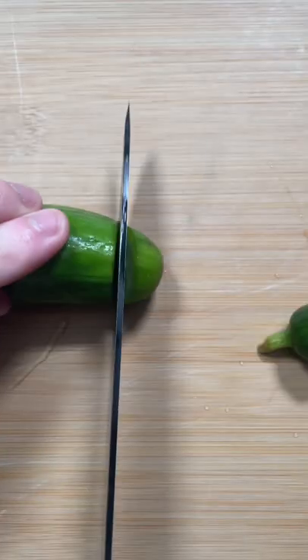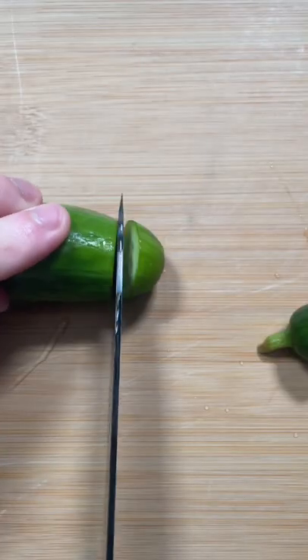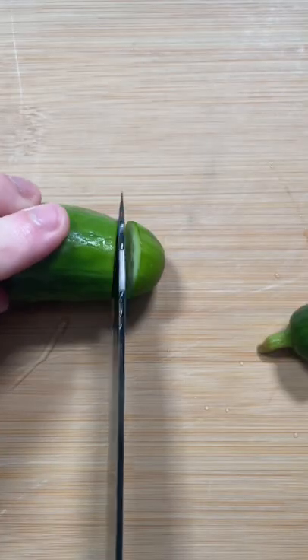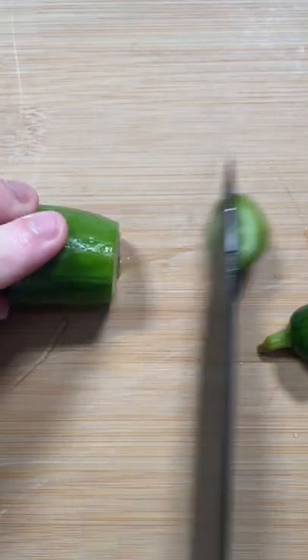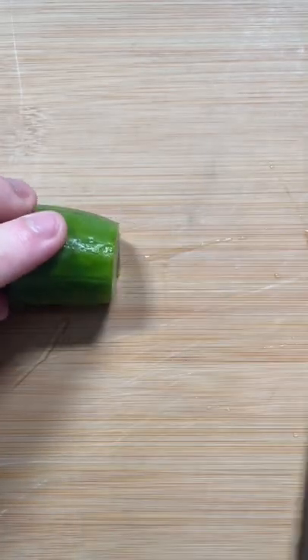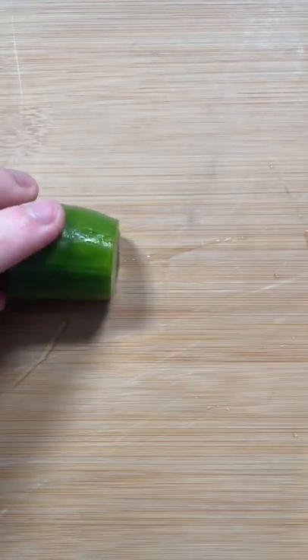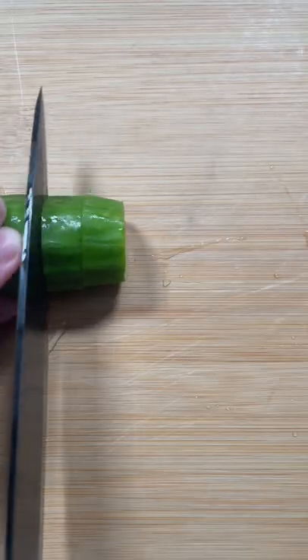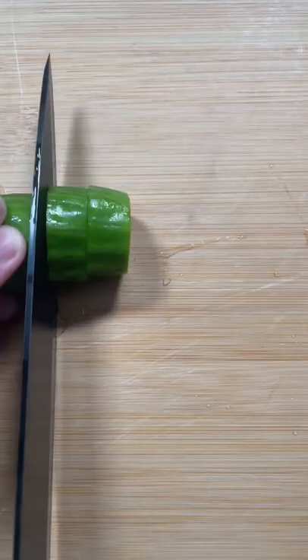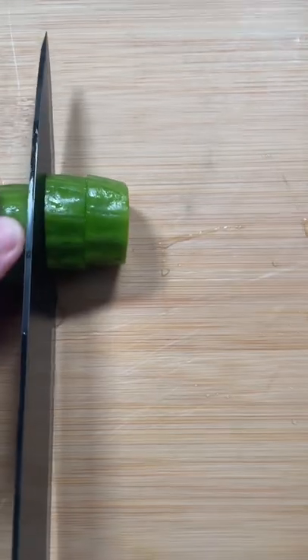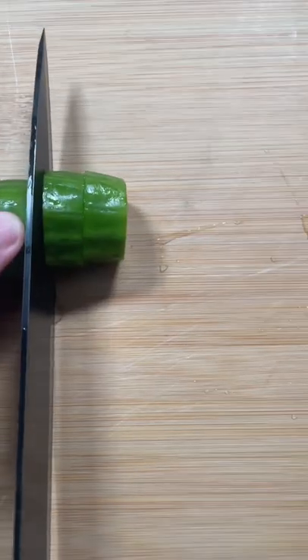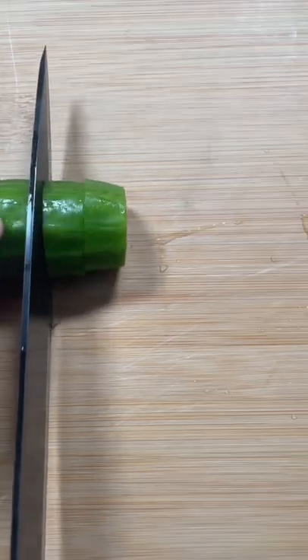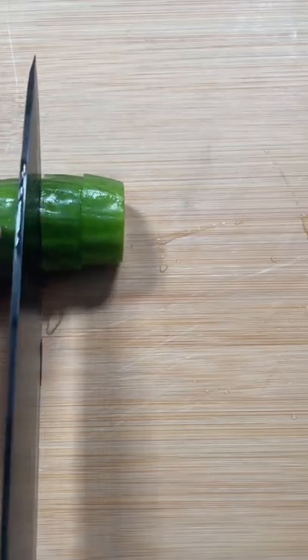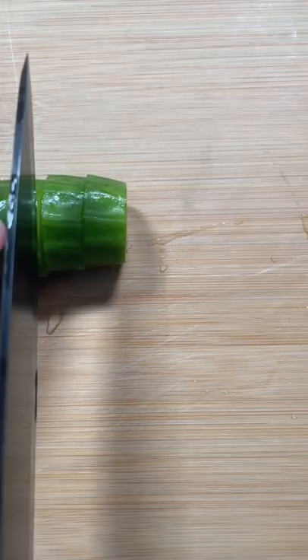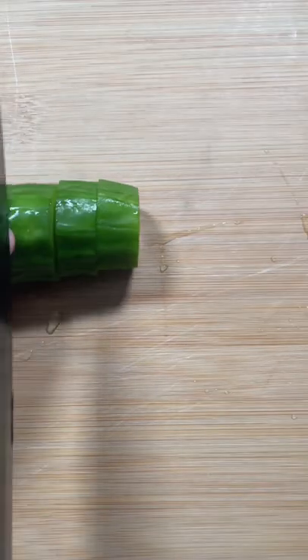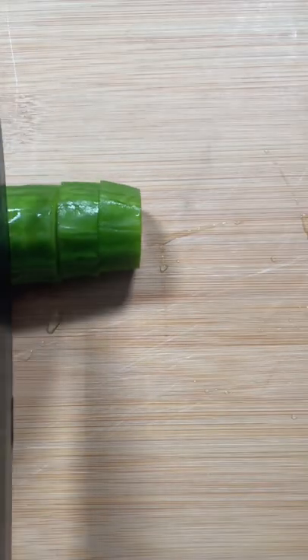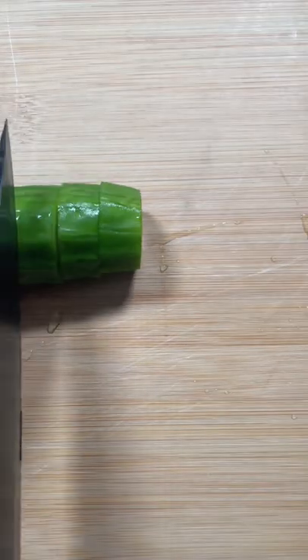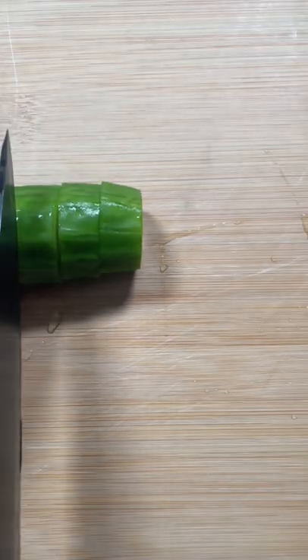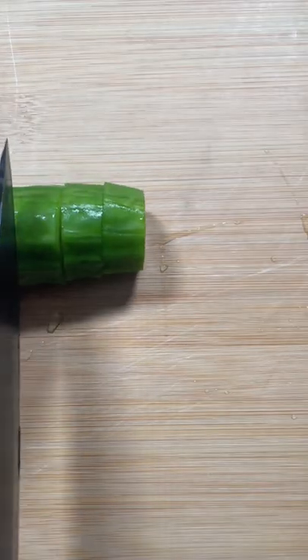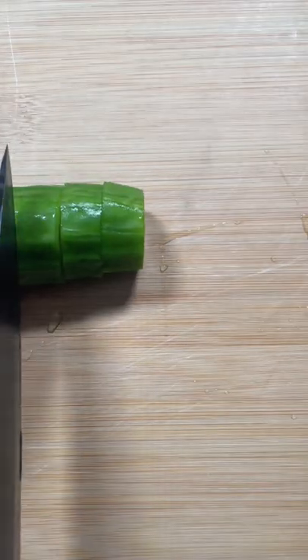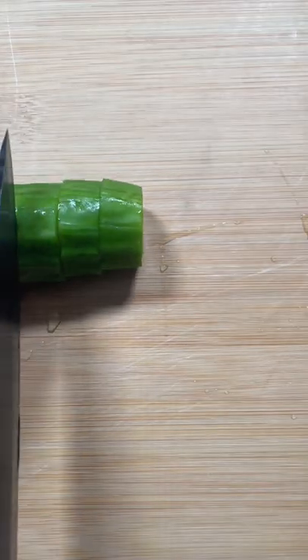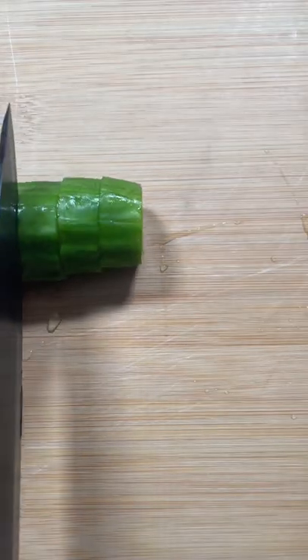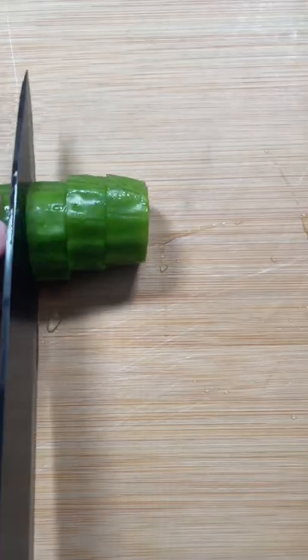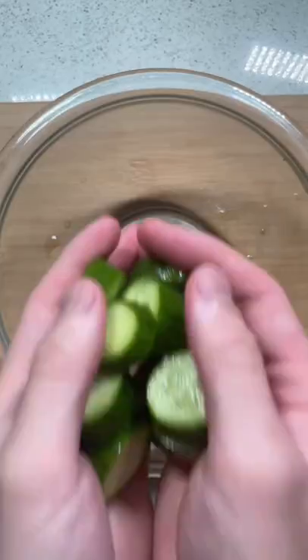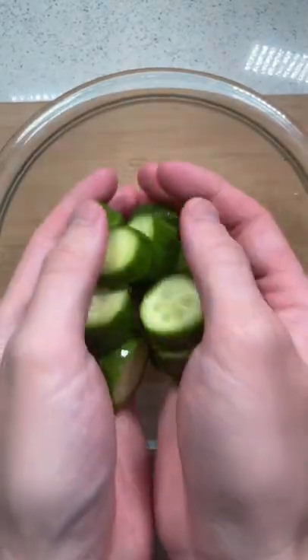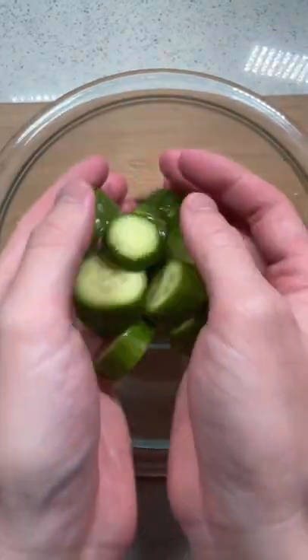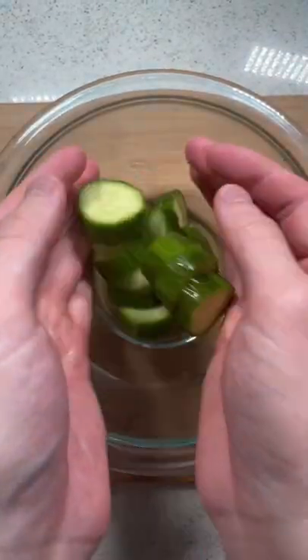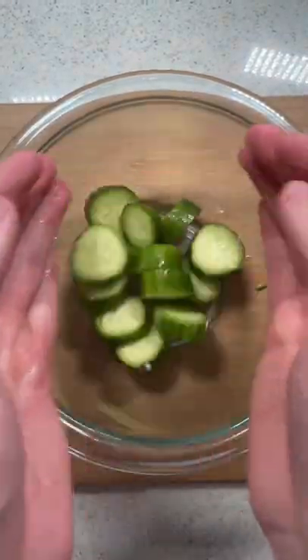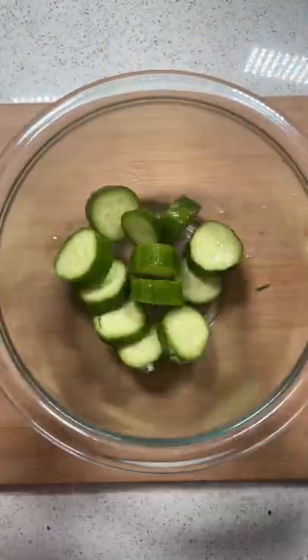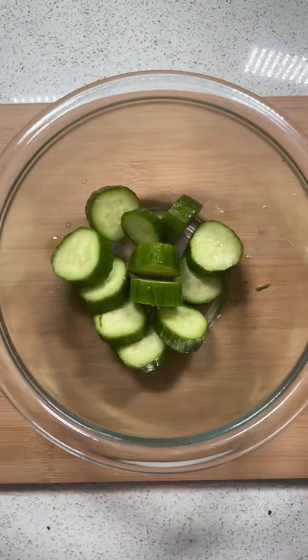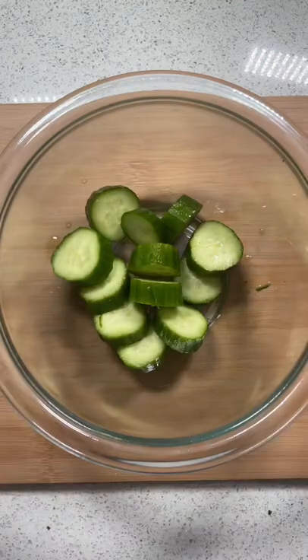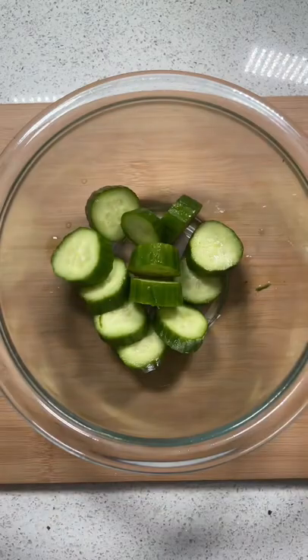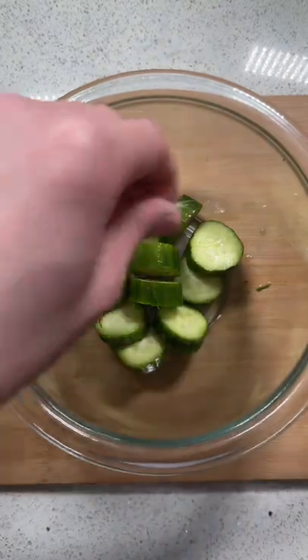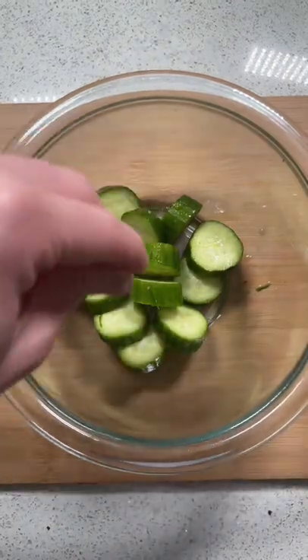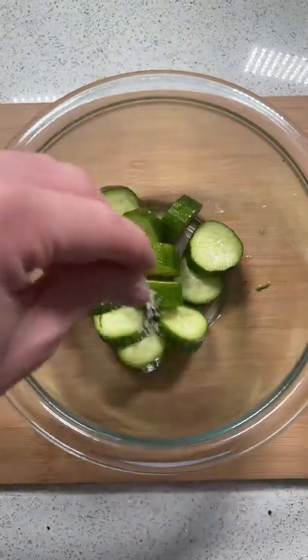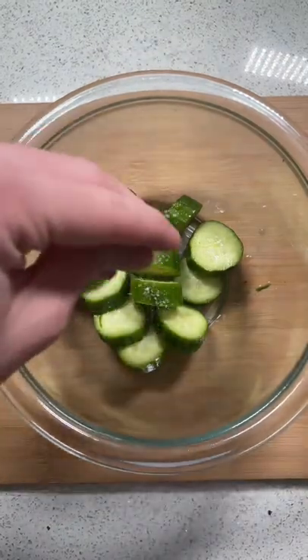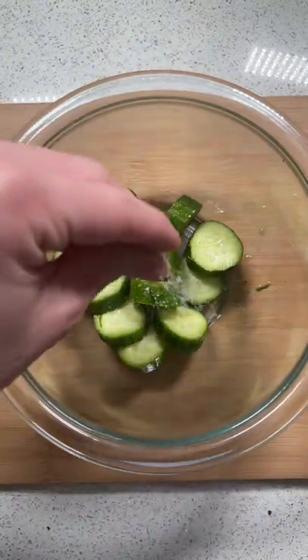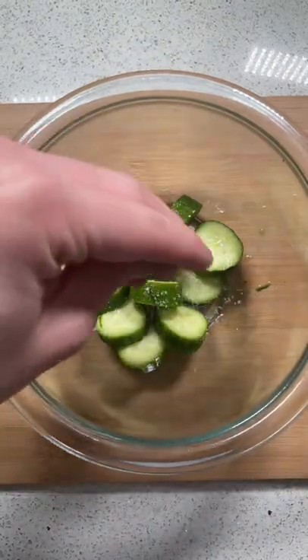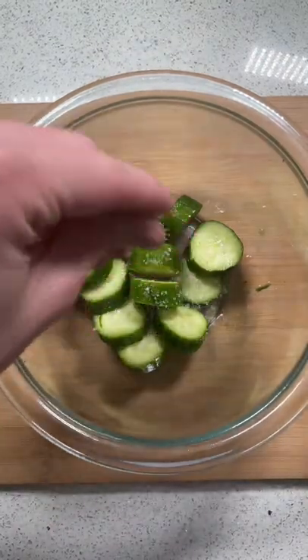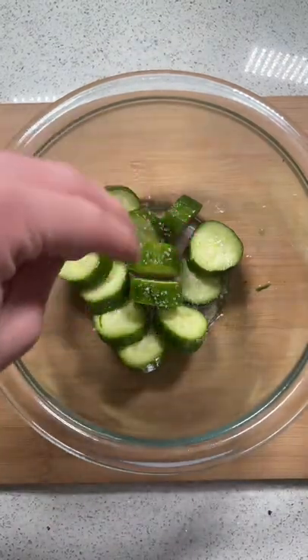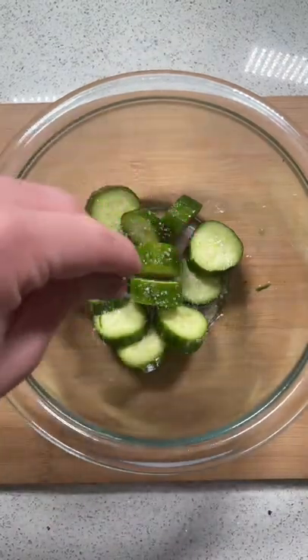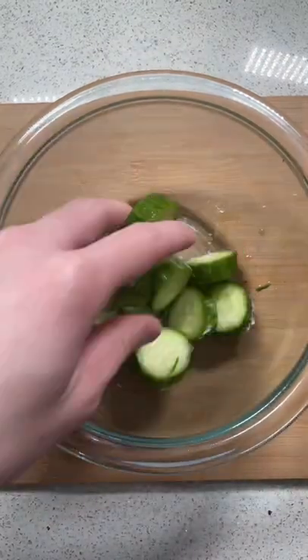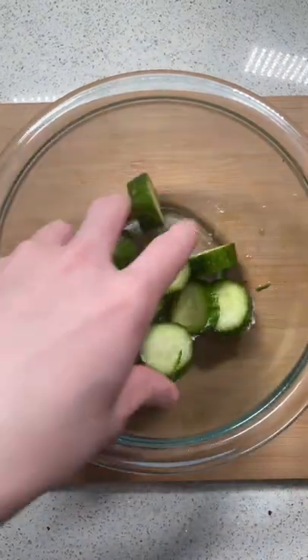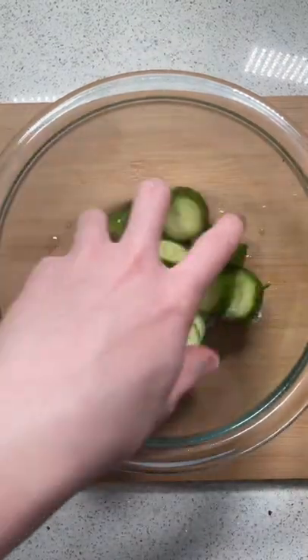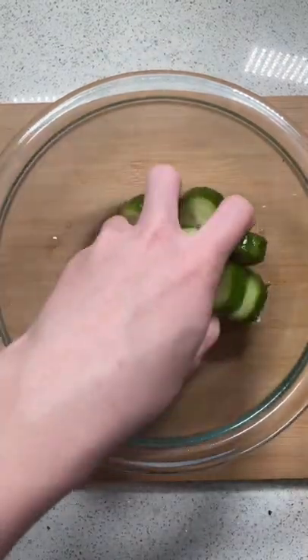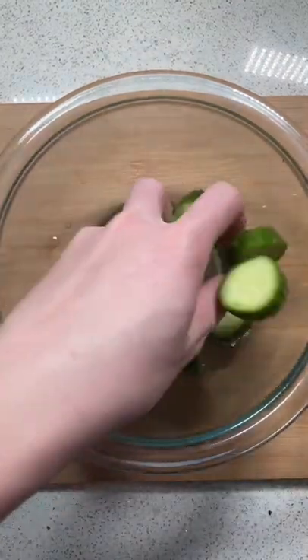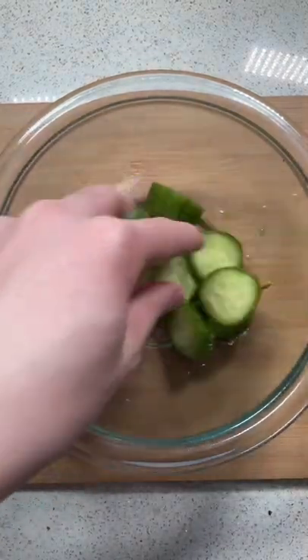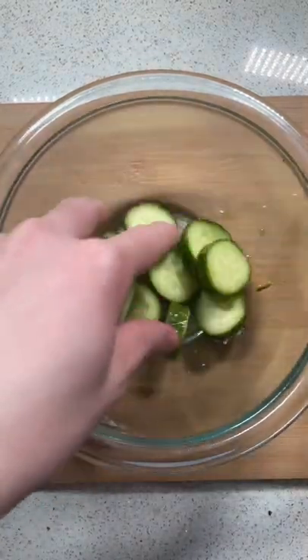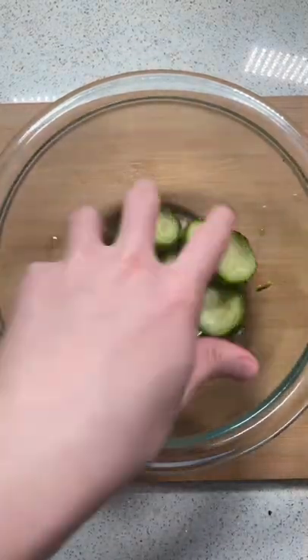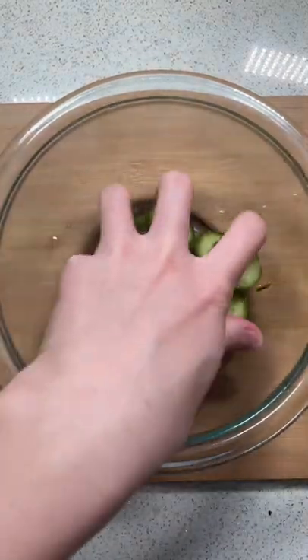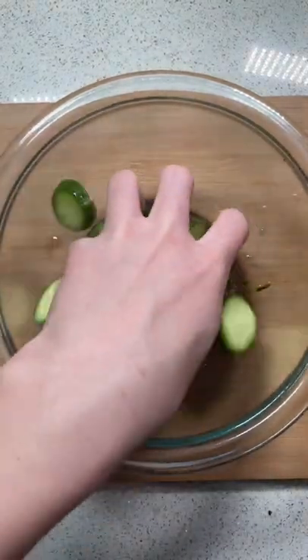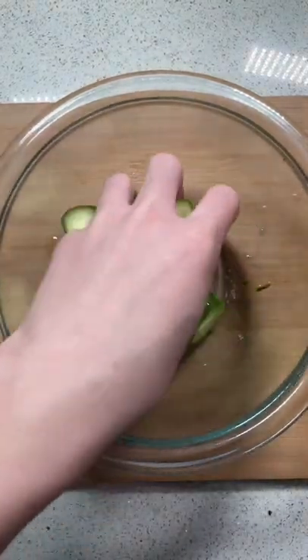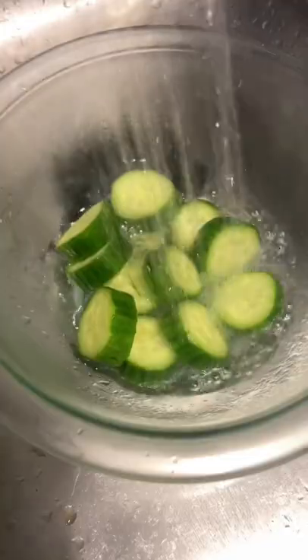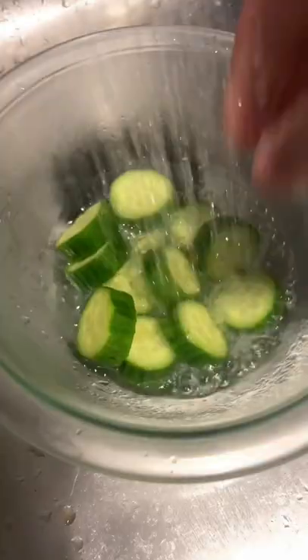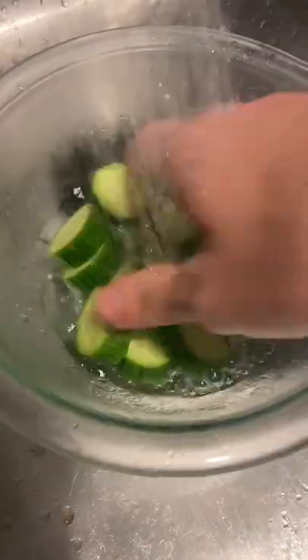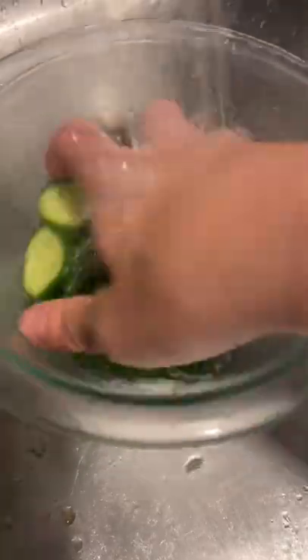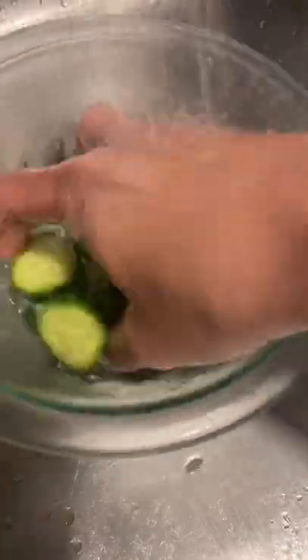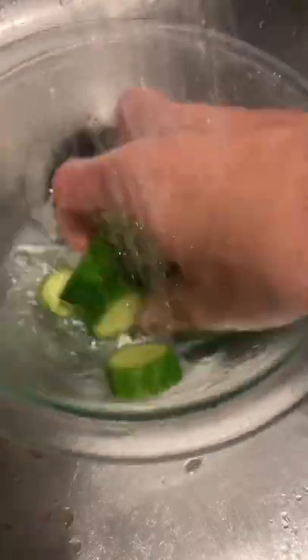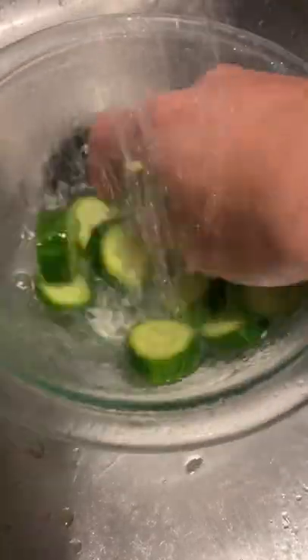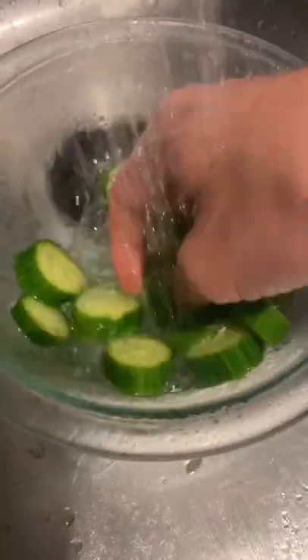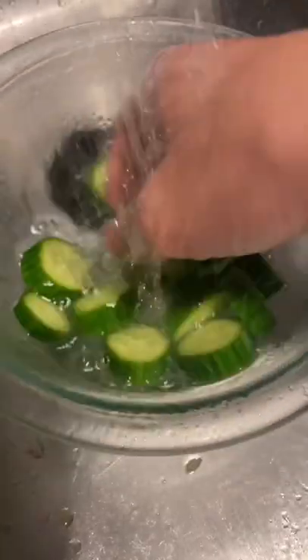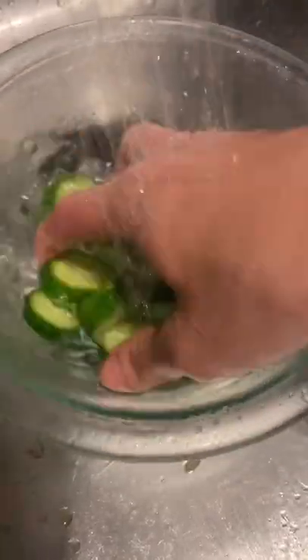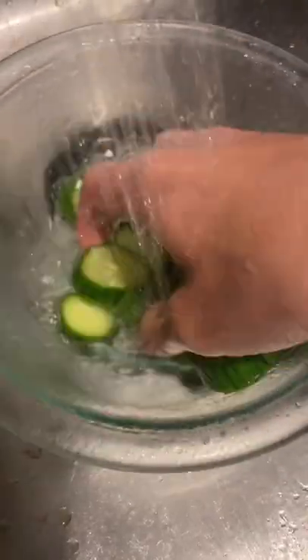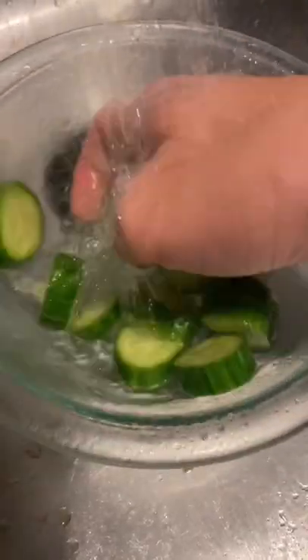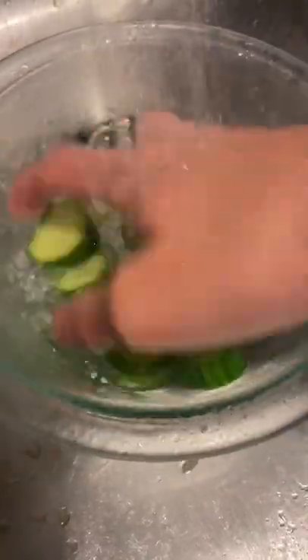Start by slicing the cucumber into one-inch thick pieces. Transfer to a bowl and add kosher salt, then place it in the fridge.